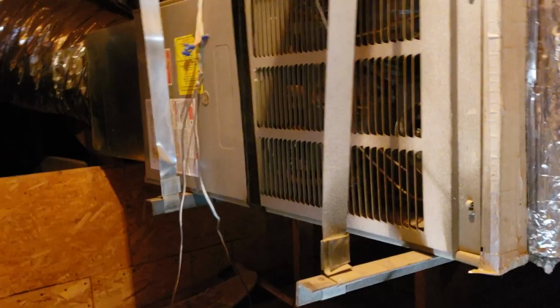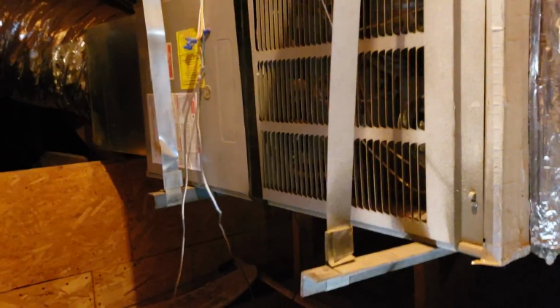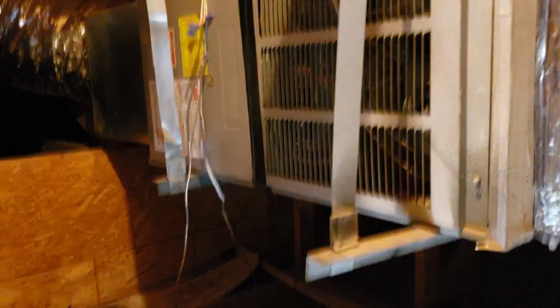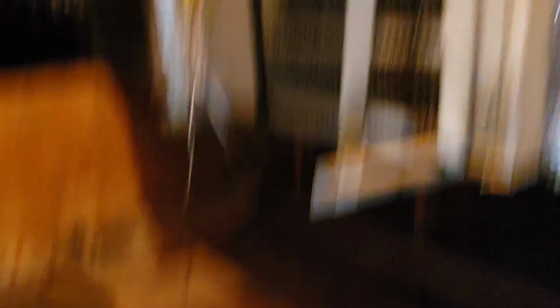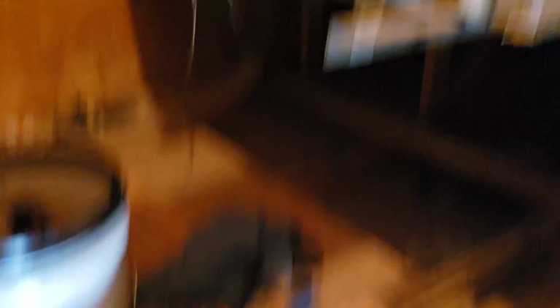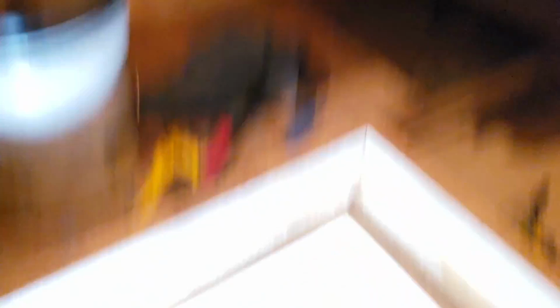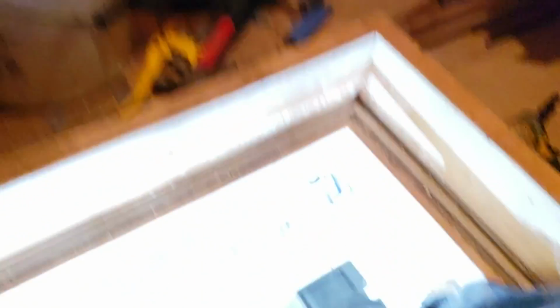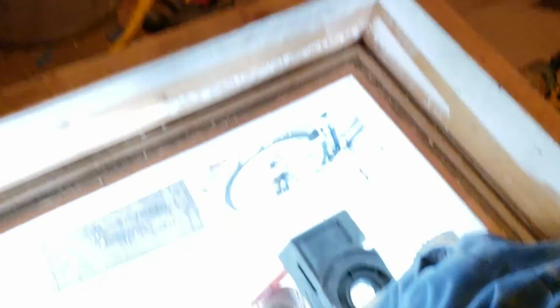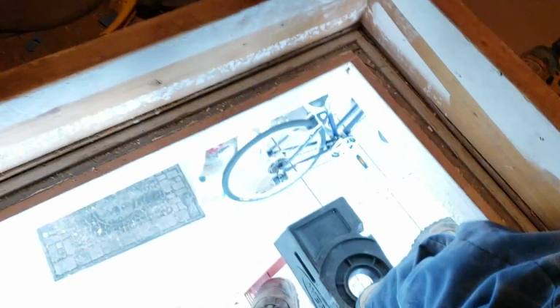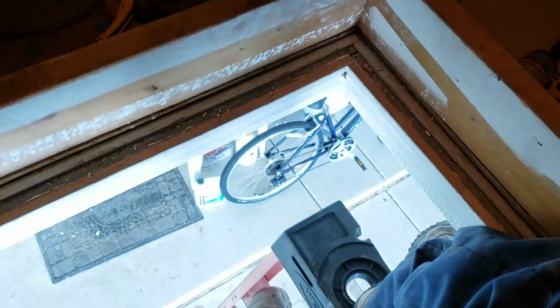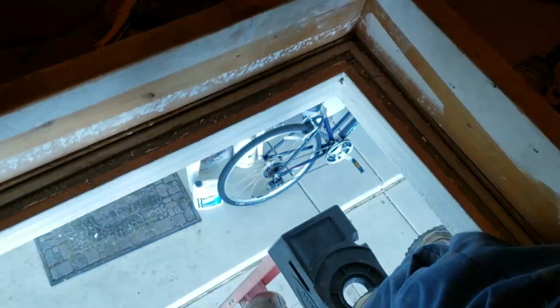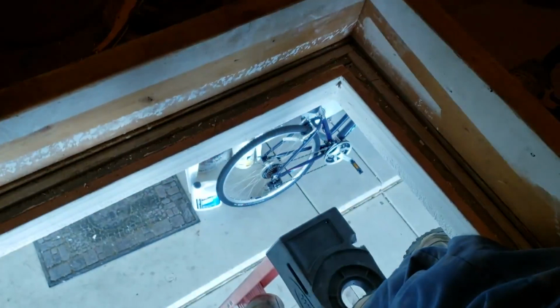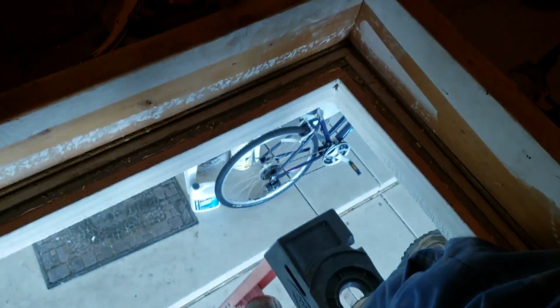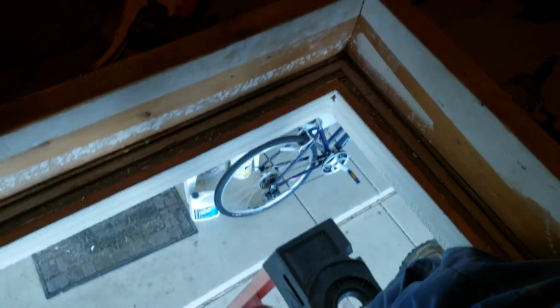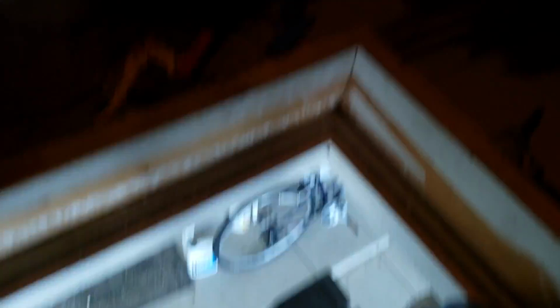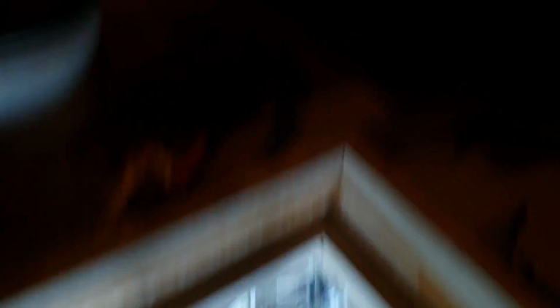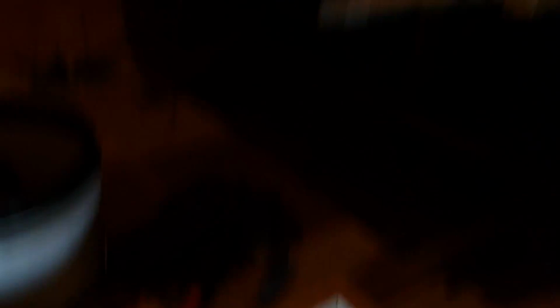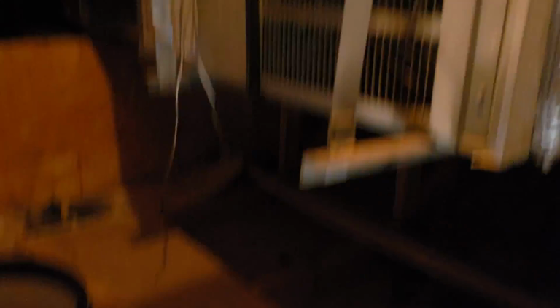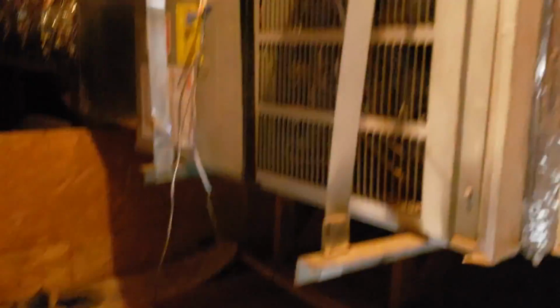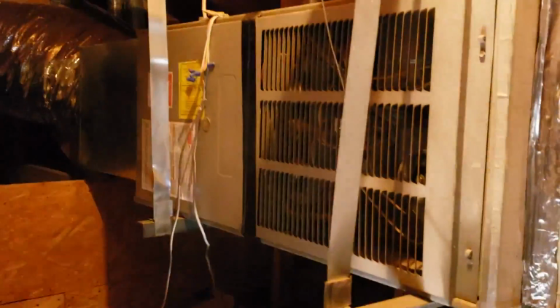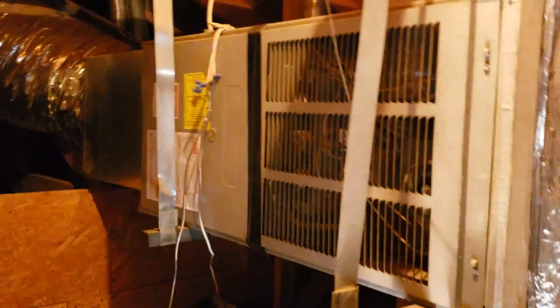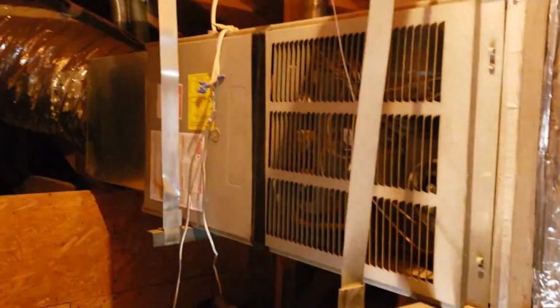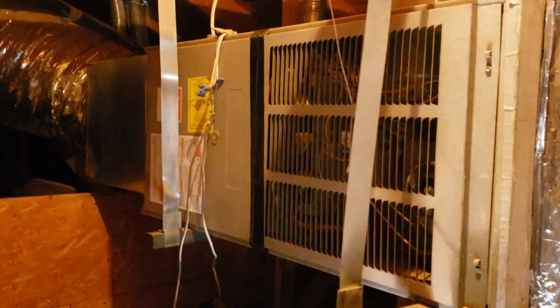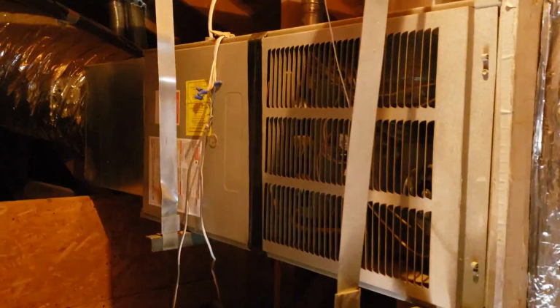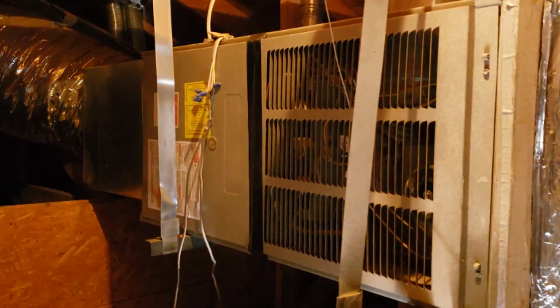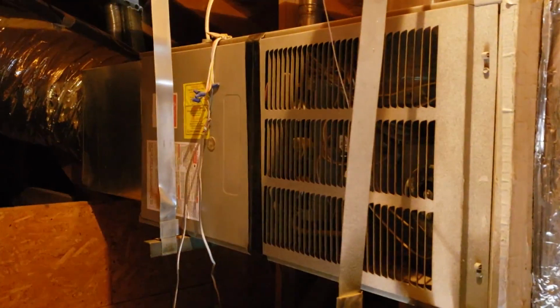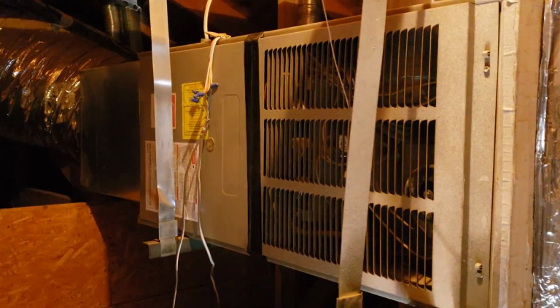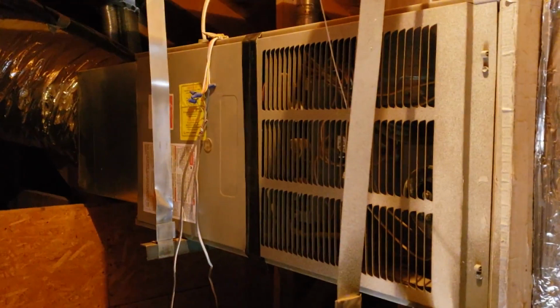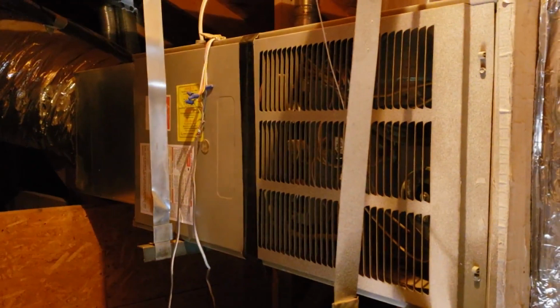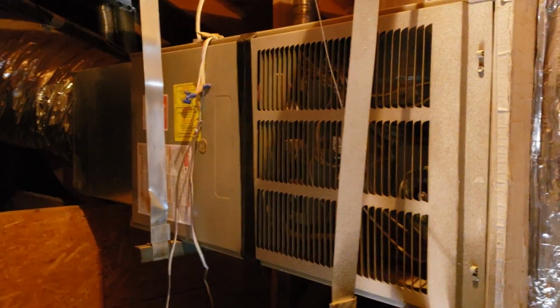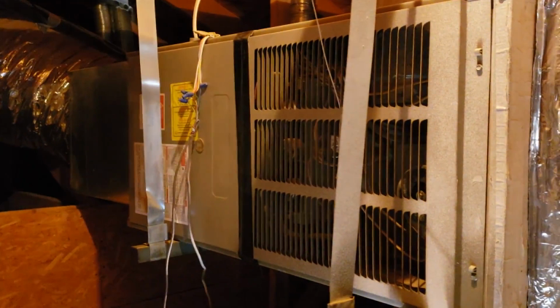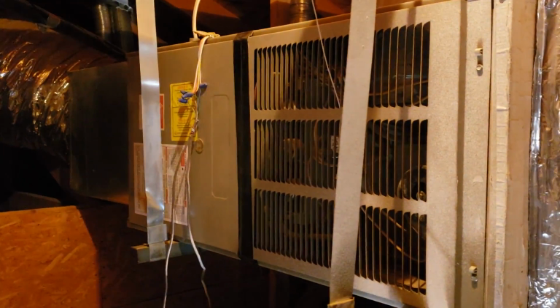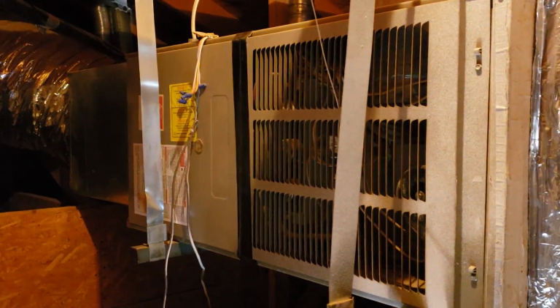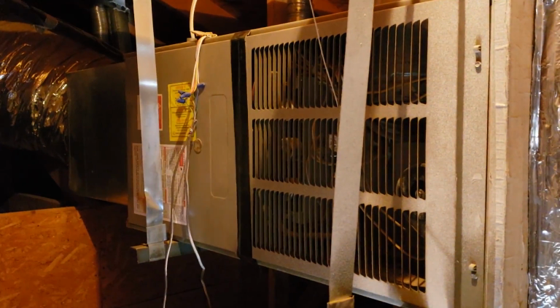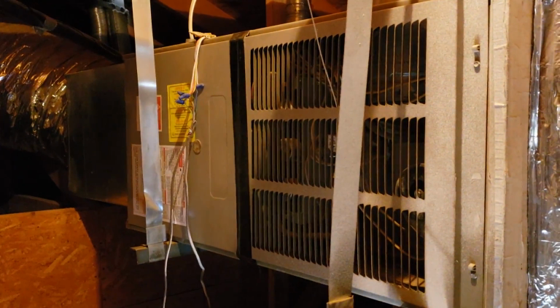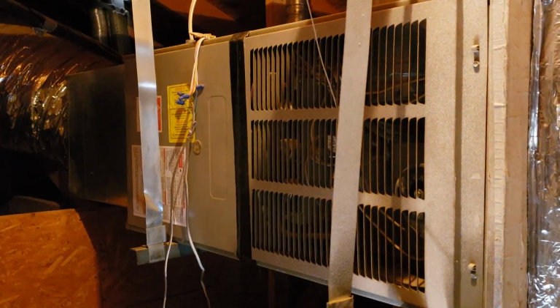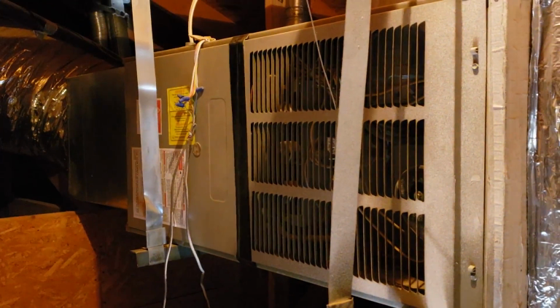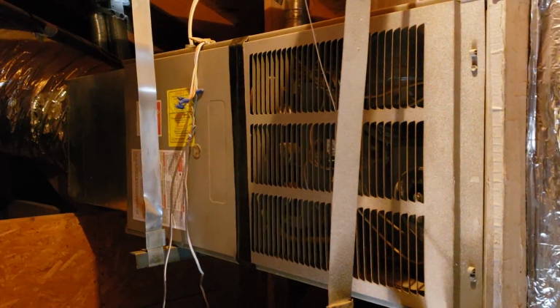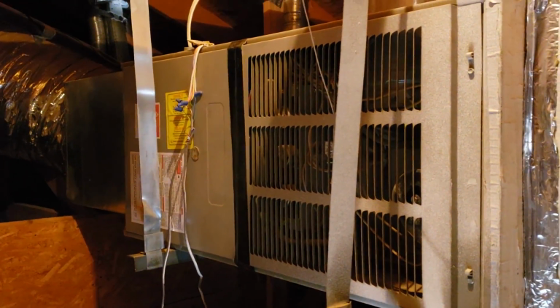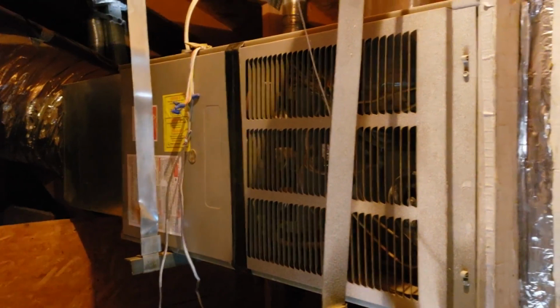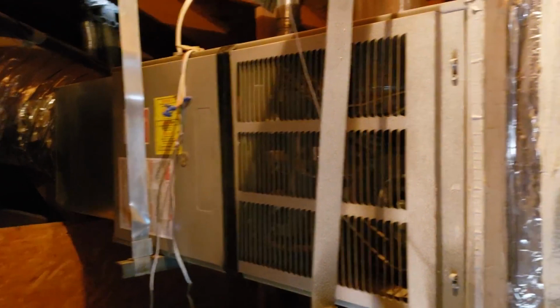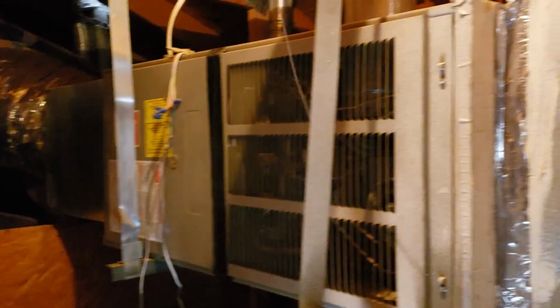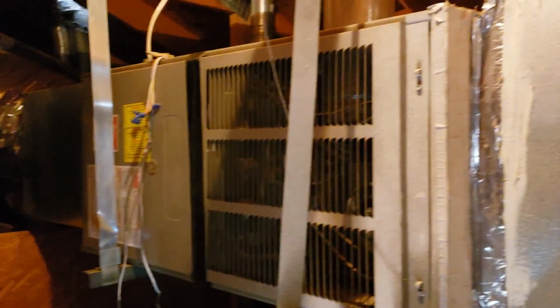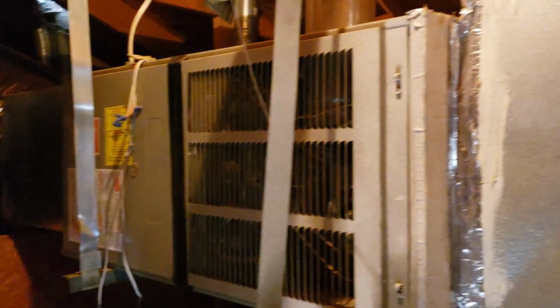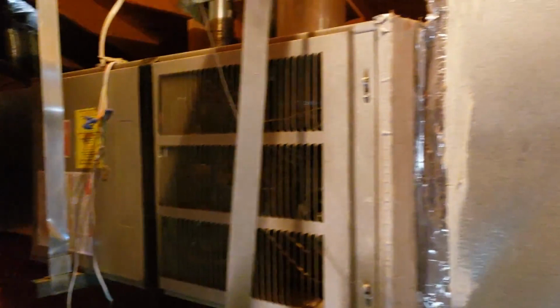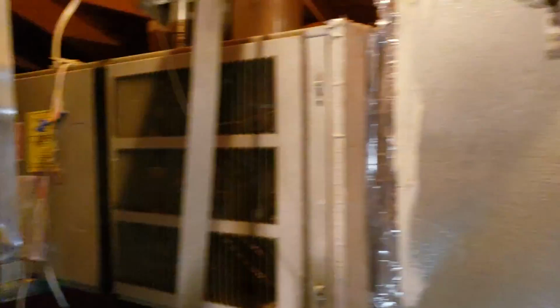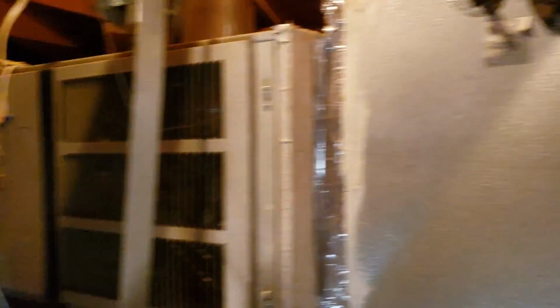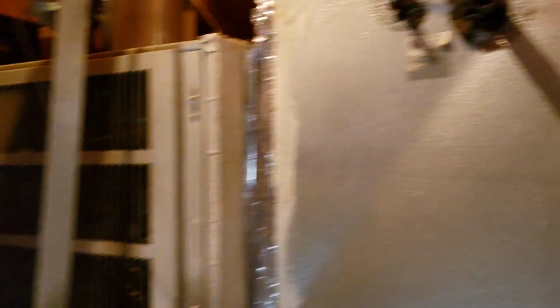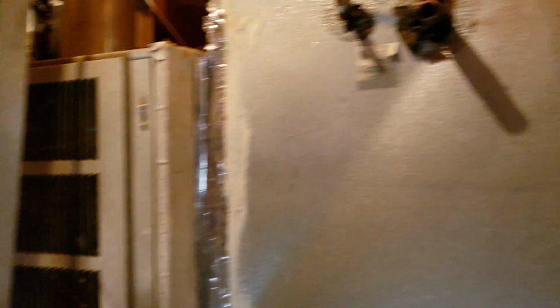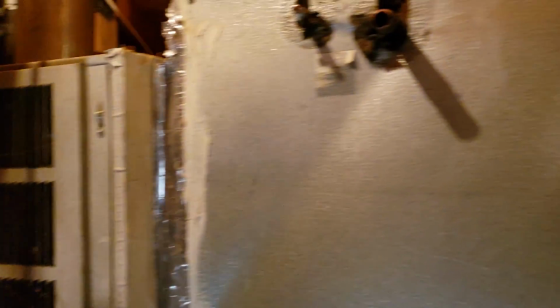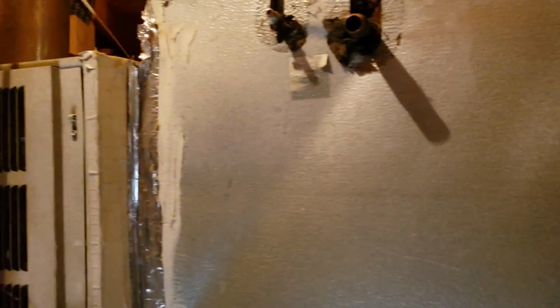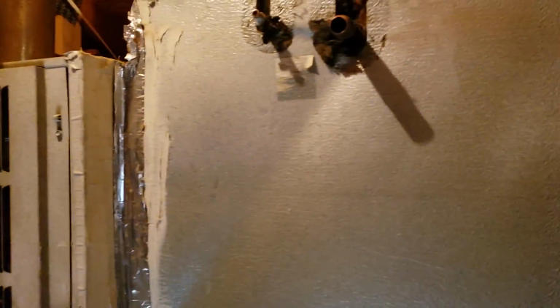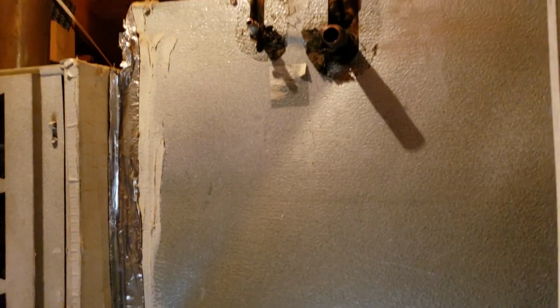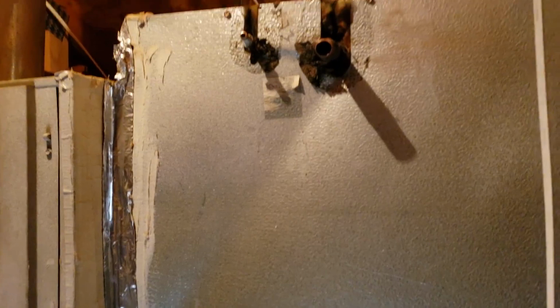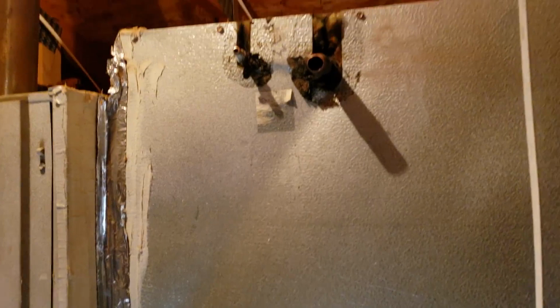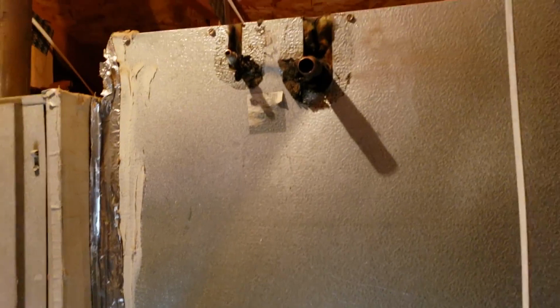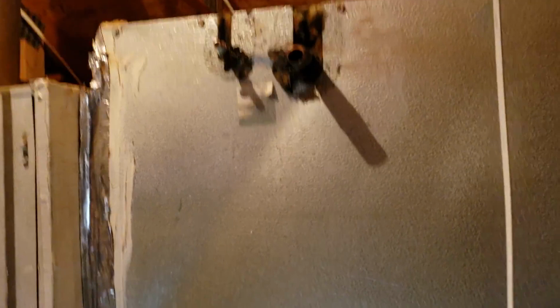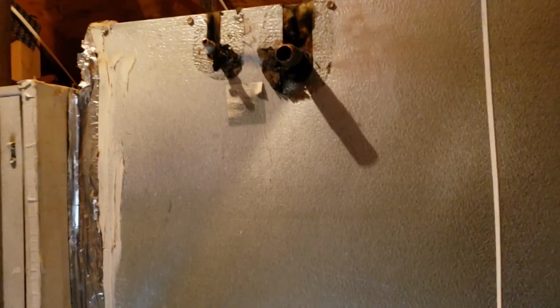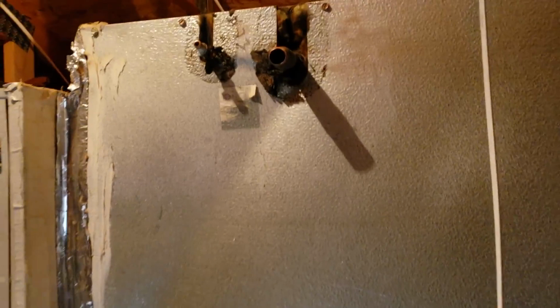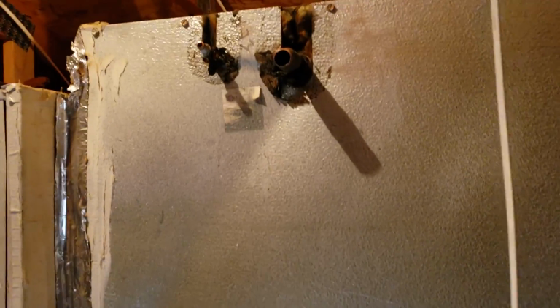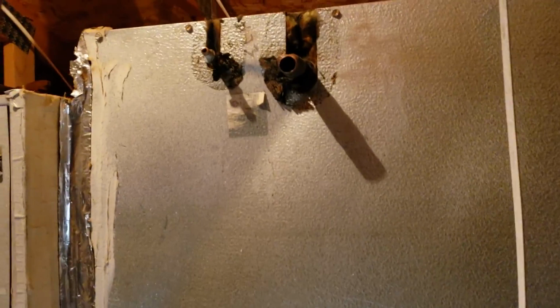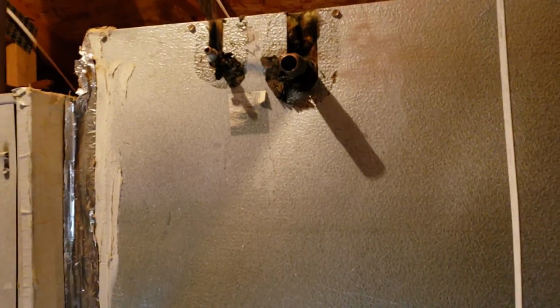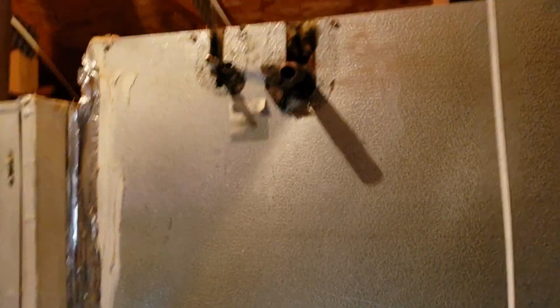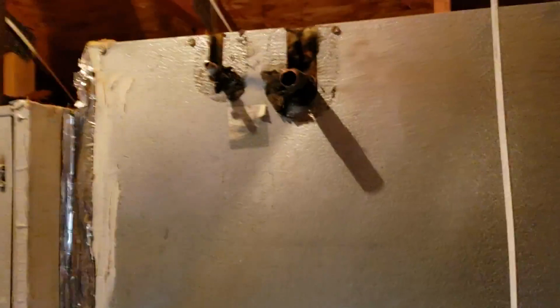Up in an attic, taking out a brown turd Goodman. Piece of junk. Good riddance.